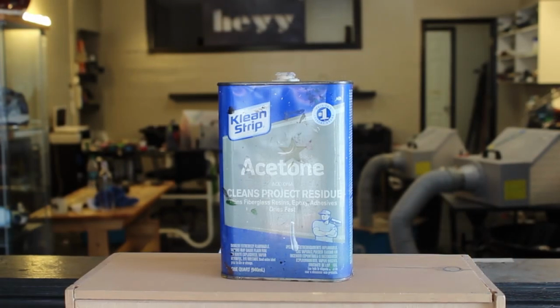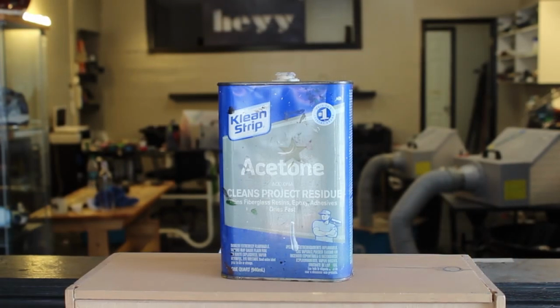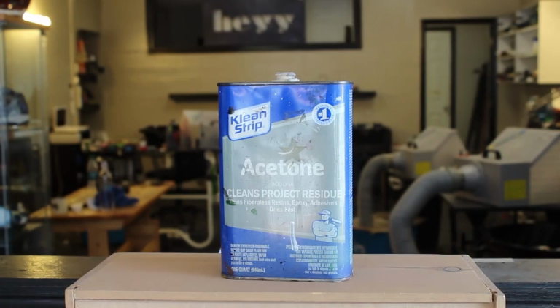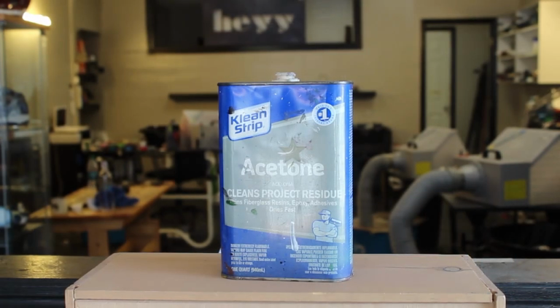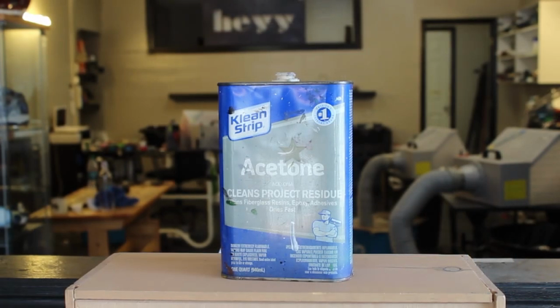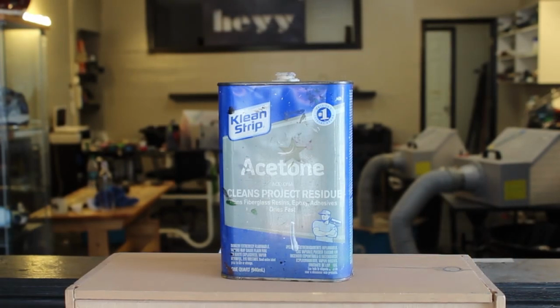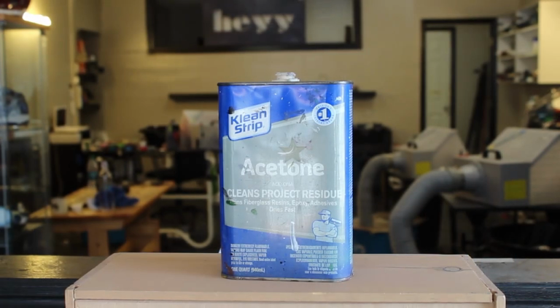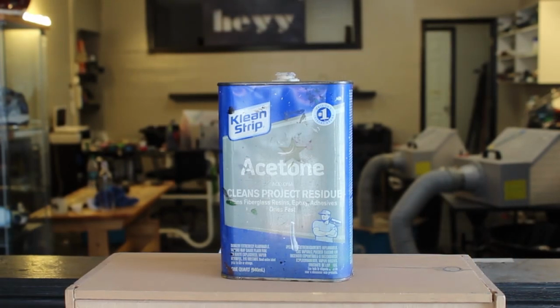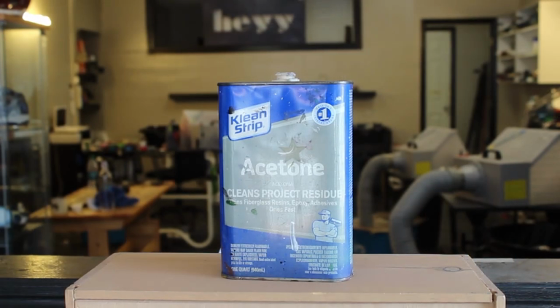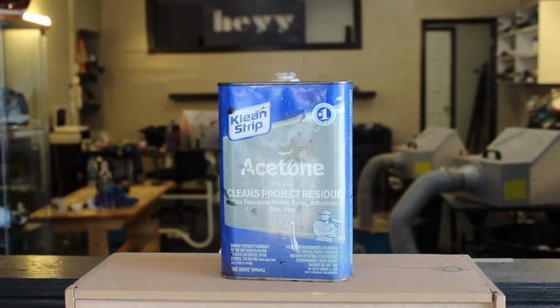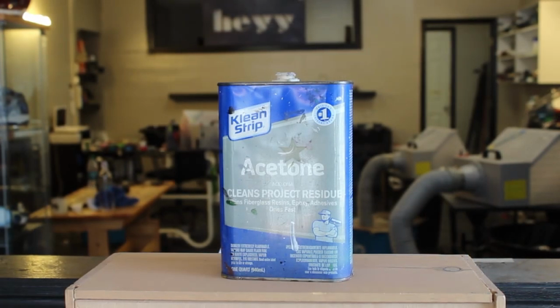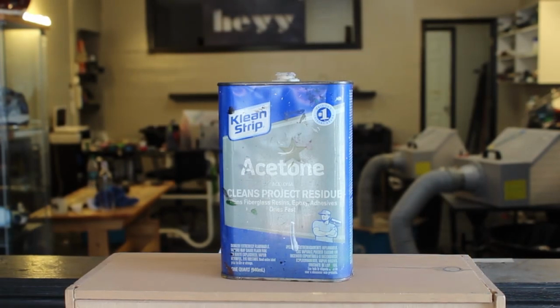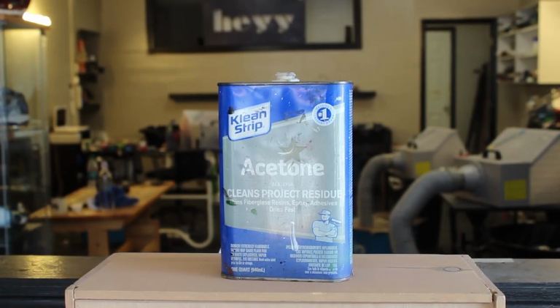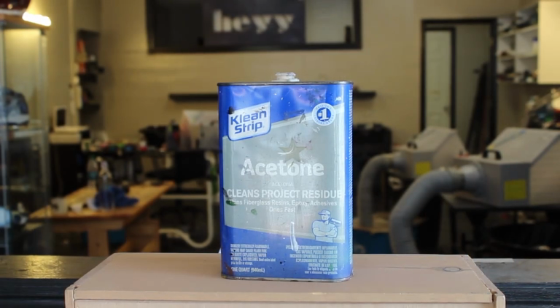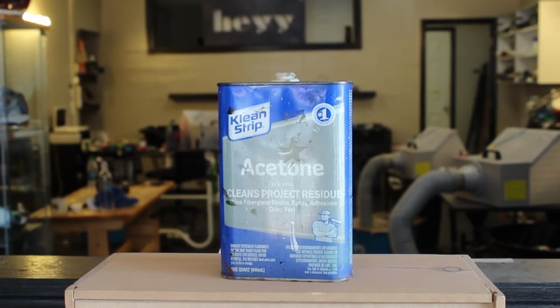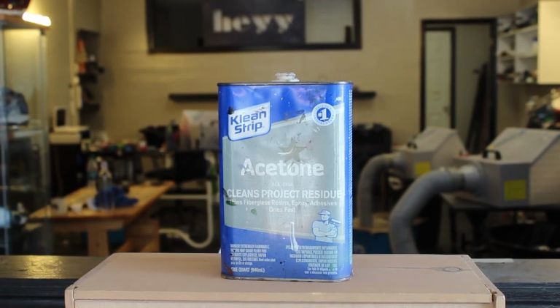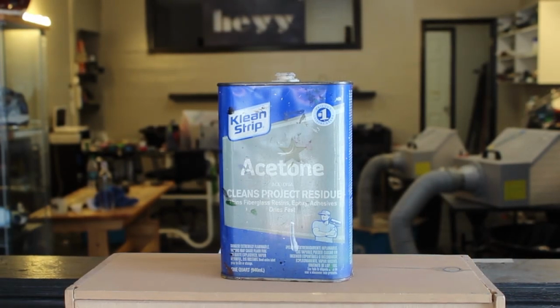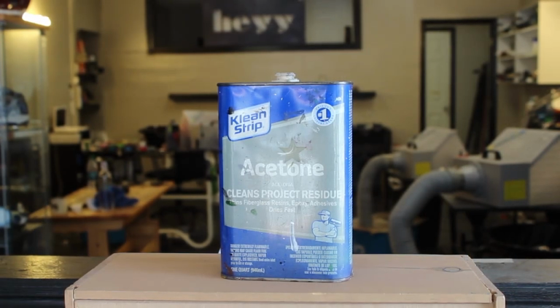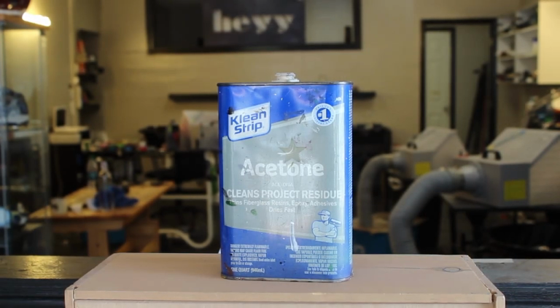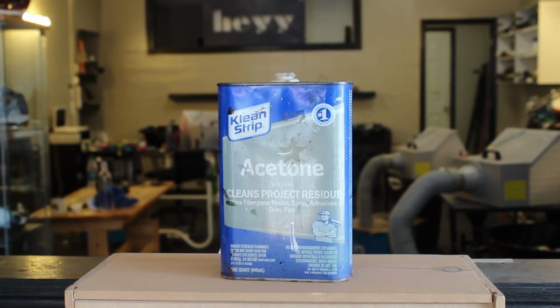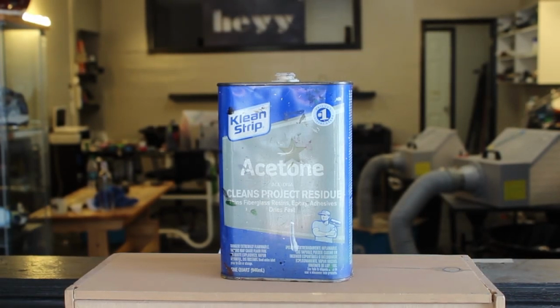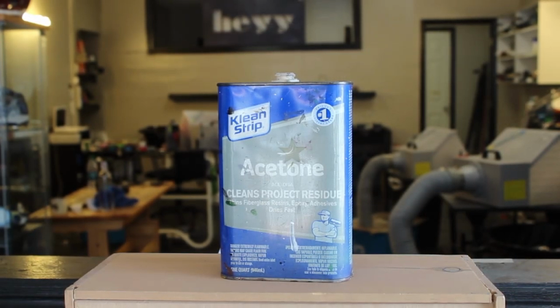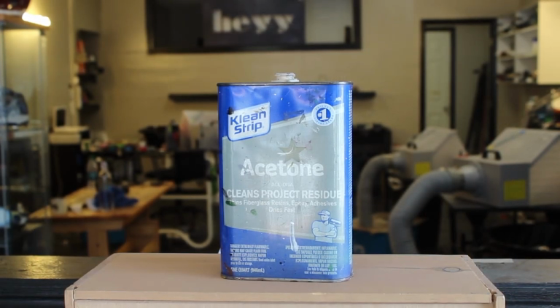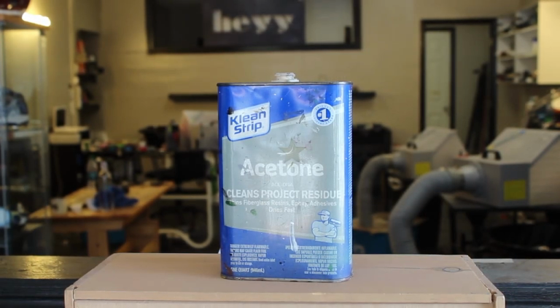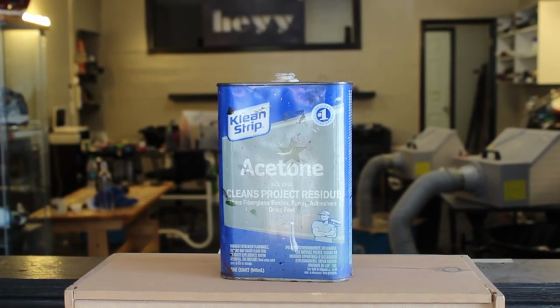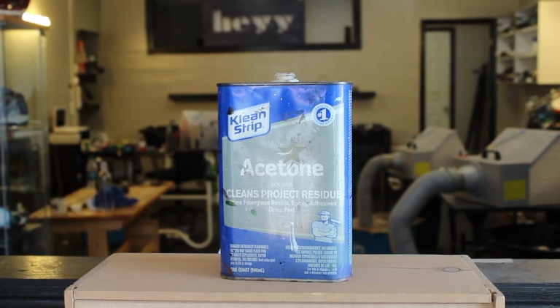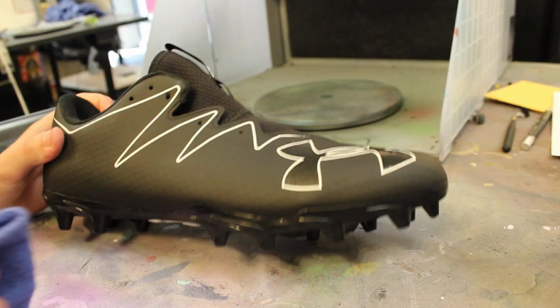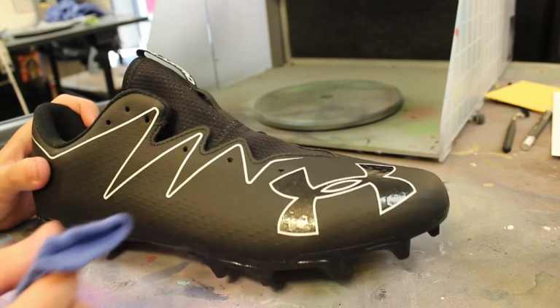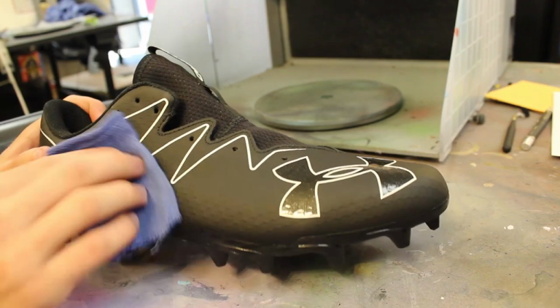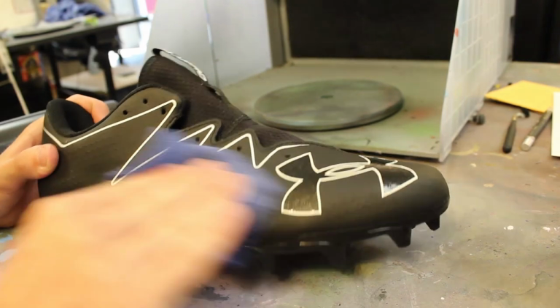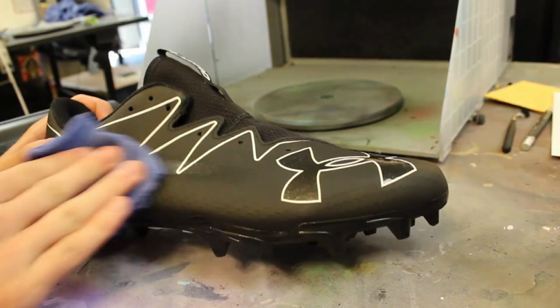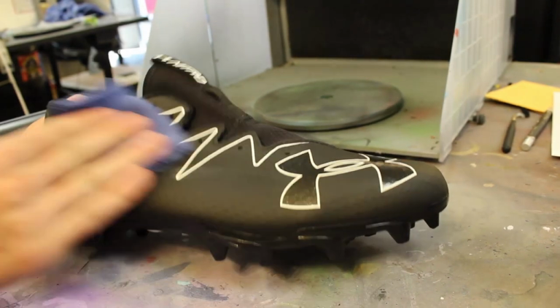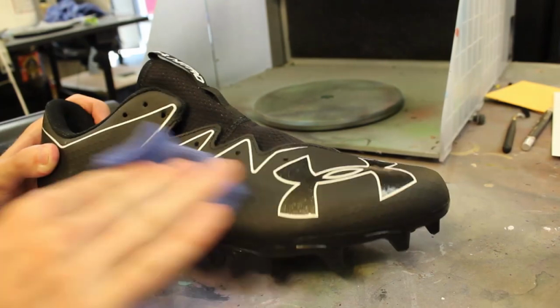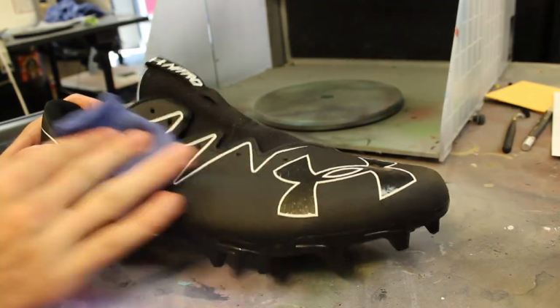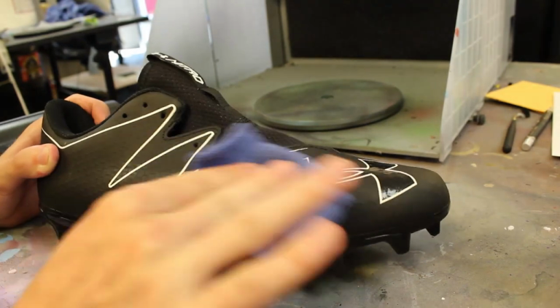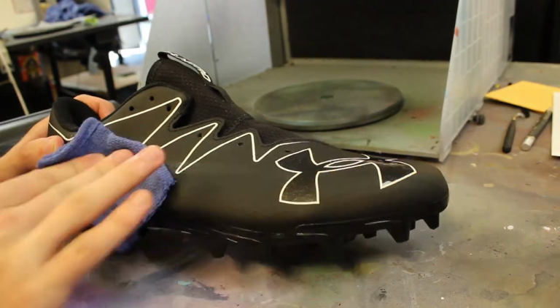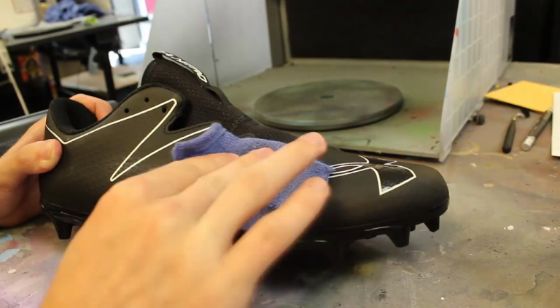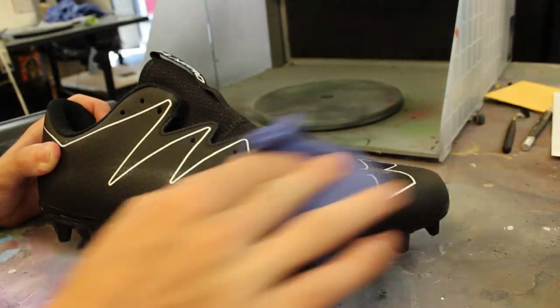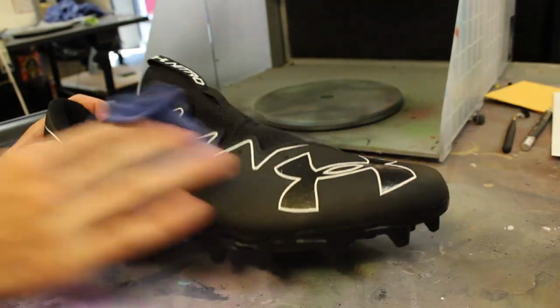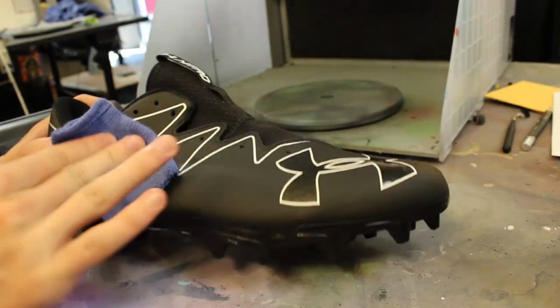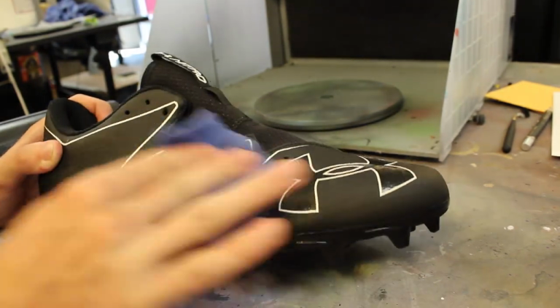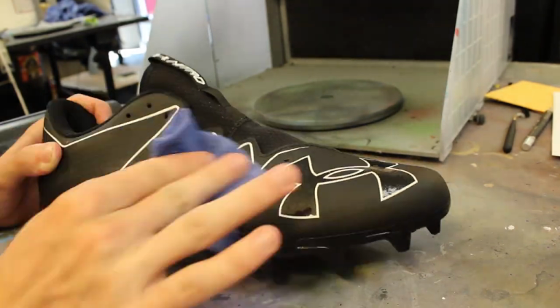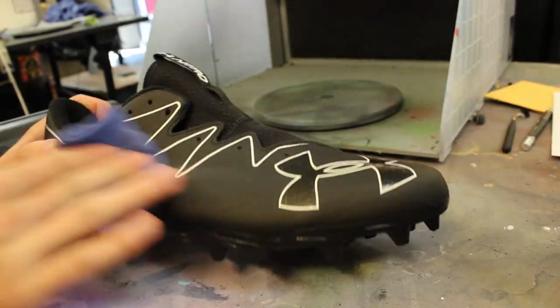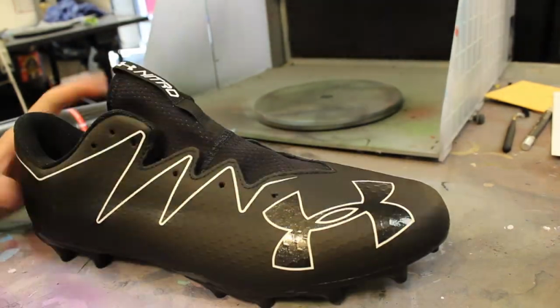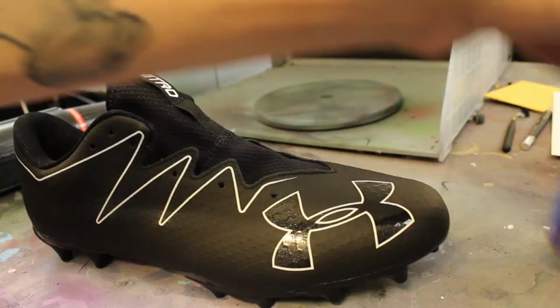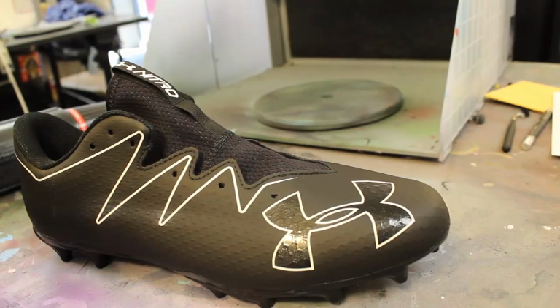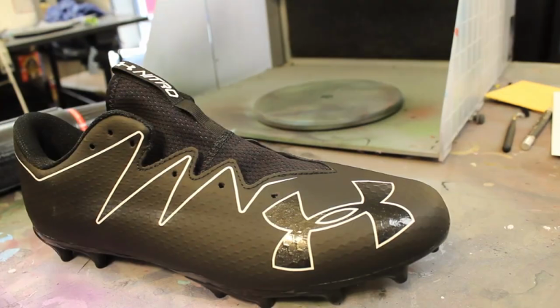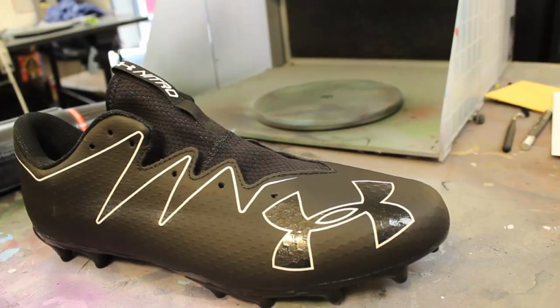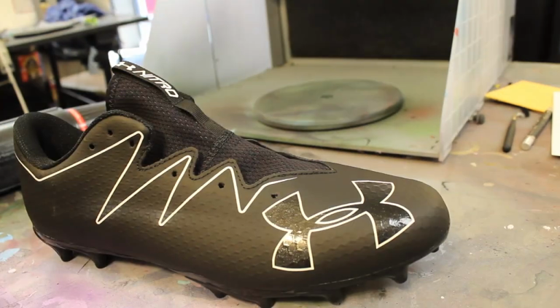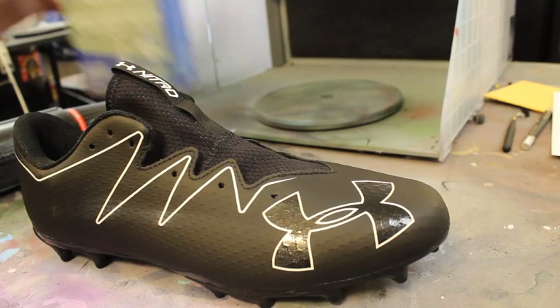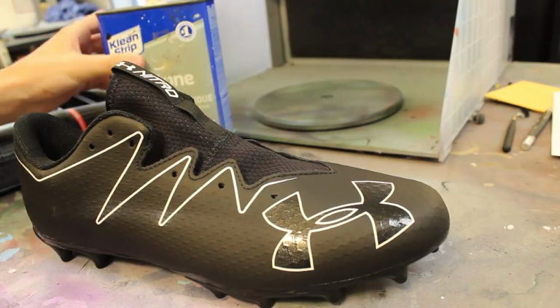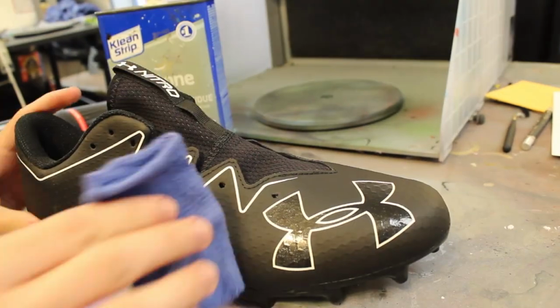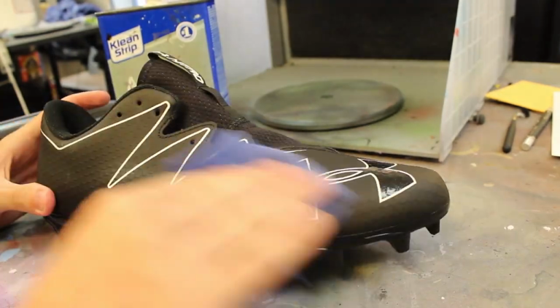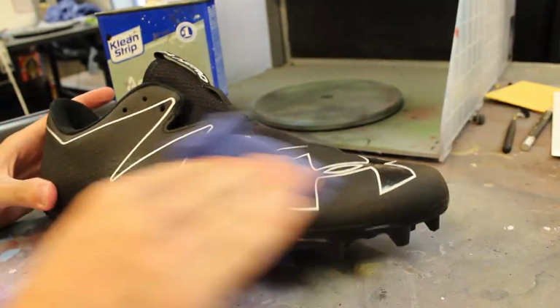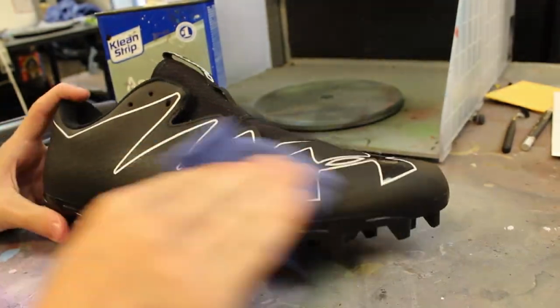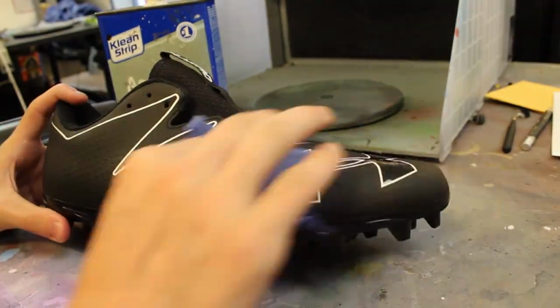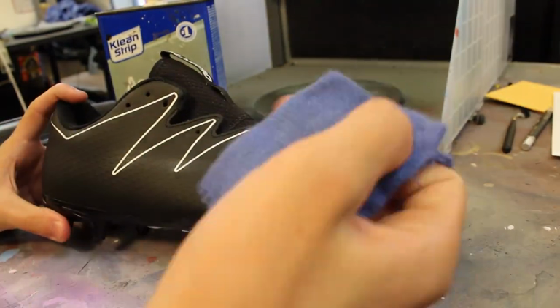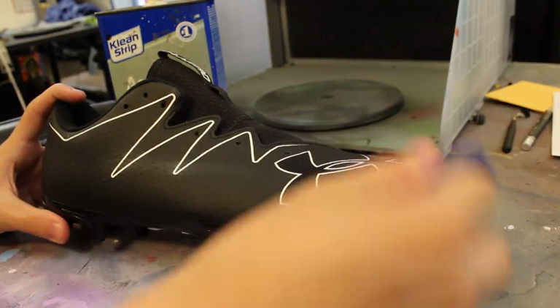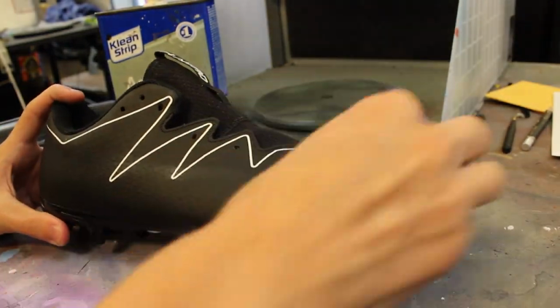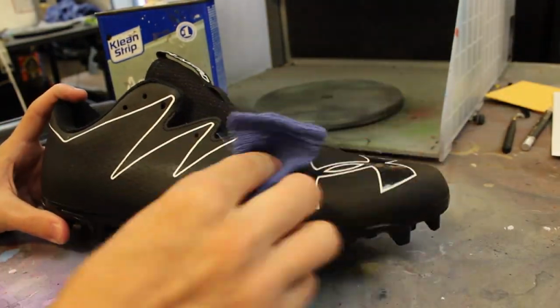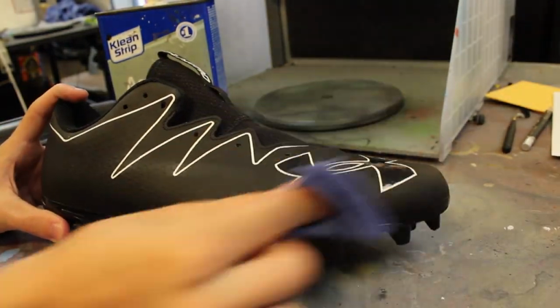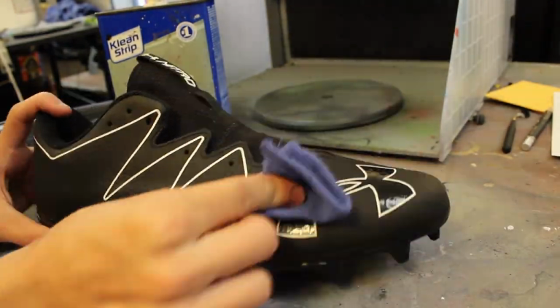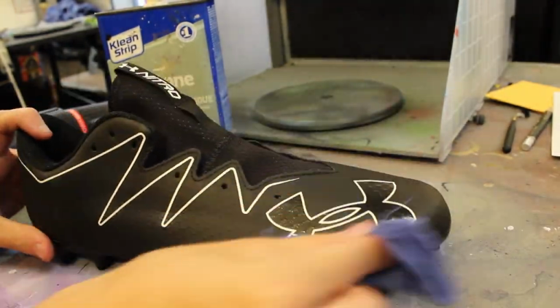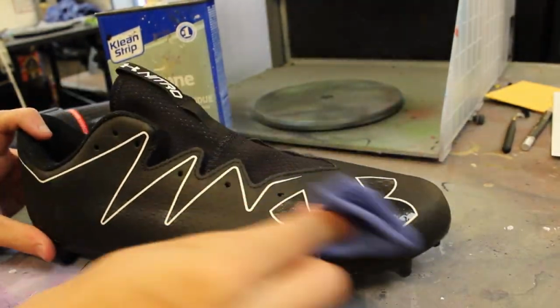The first thing we're going to do is prep the cleat, and to do that we're going to be using acetone. I'm just going to get a little bit of acetone on a washcloth and lightly rub over the top of the cleat where the paint is going to be.